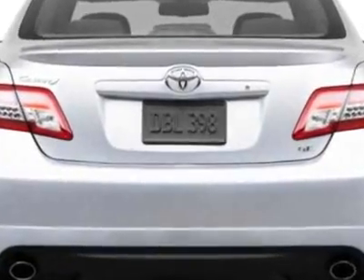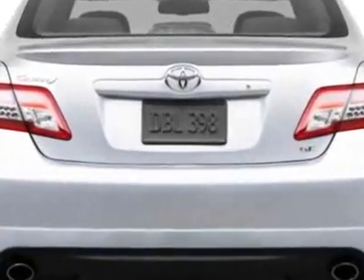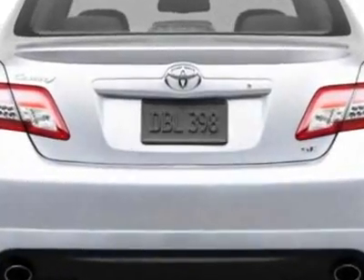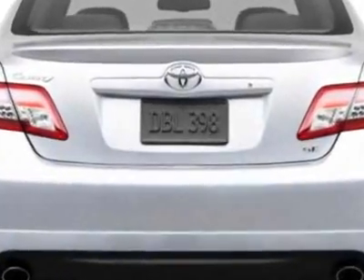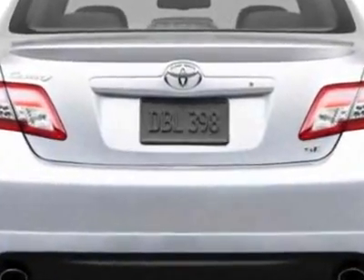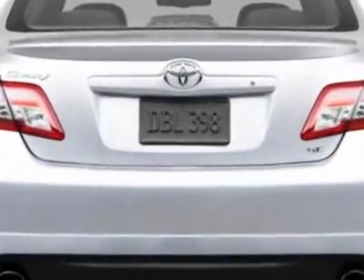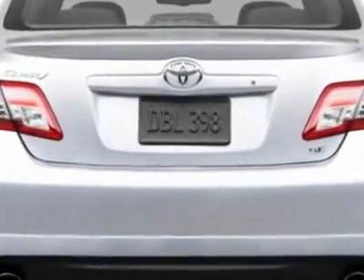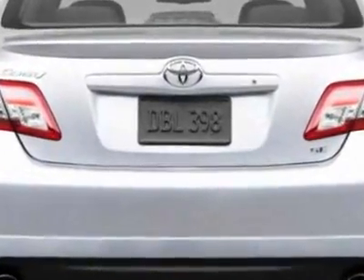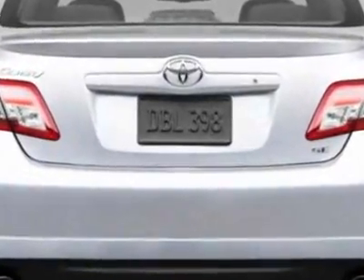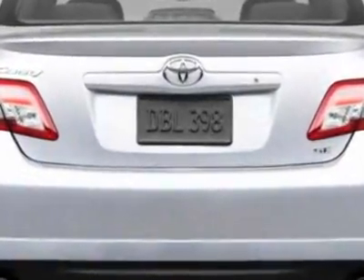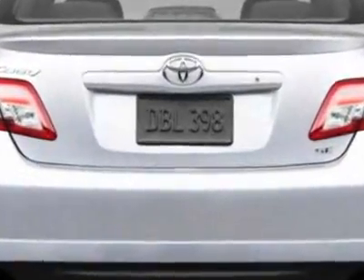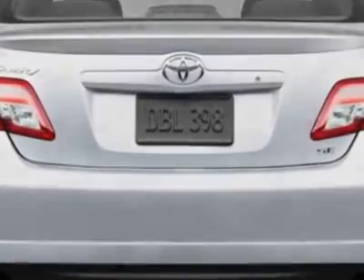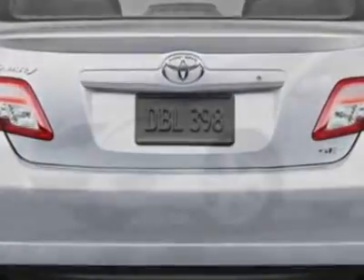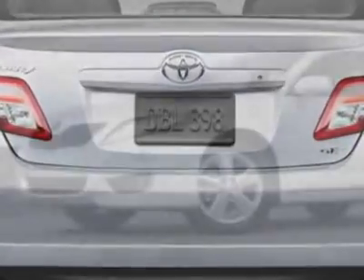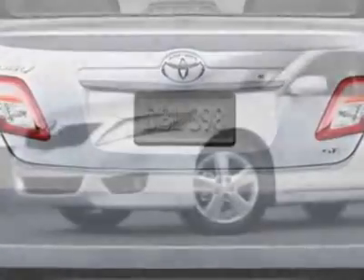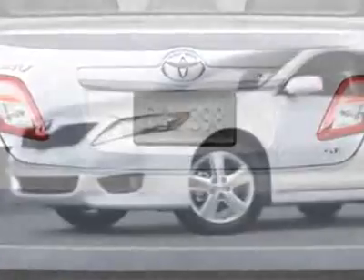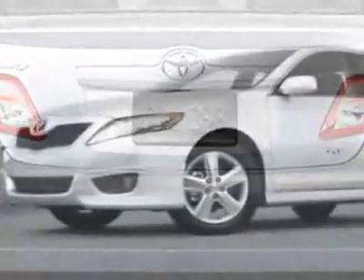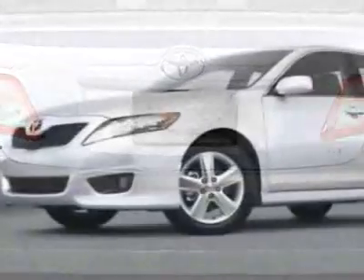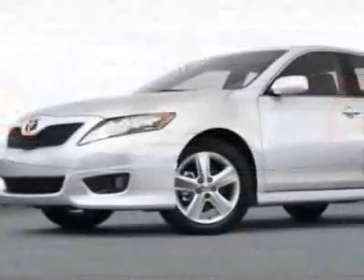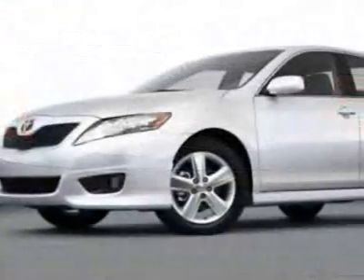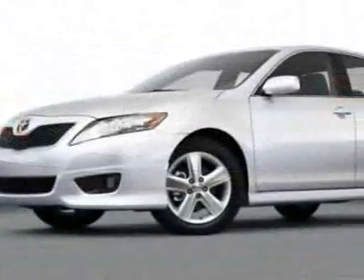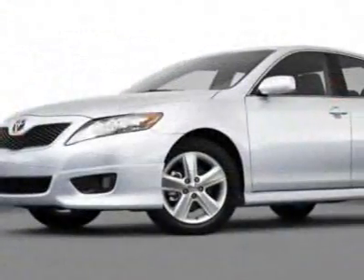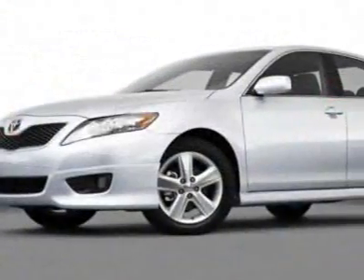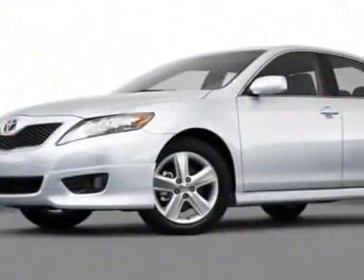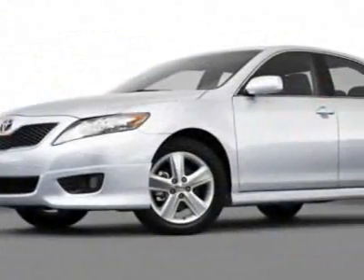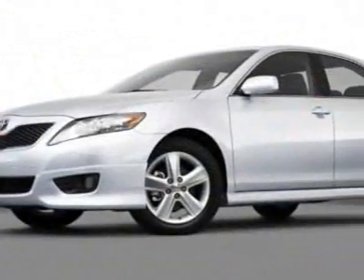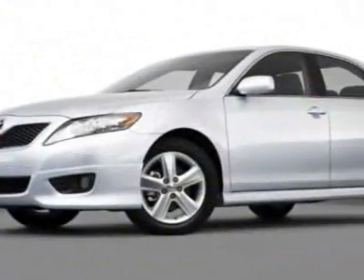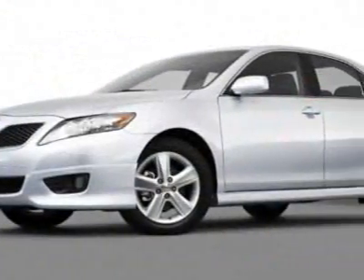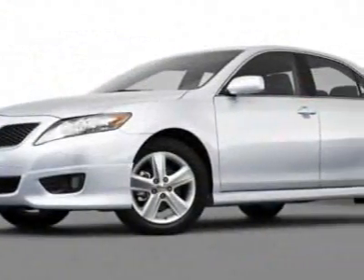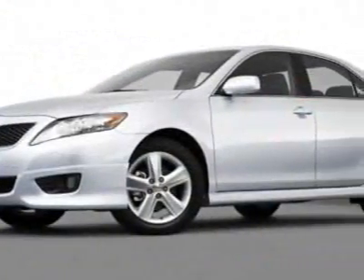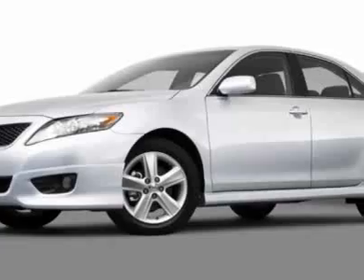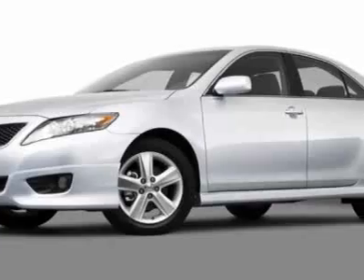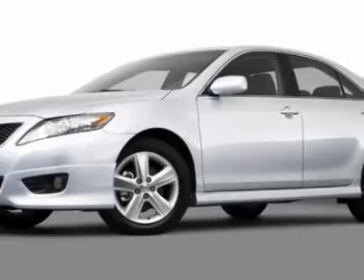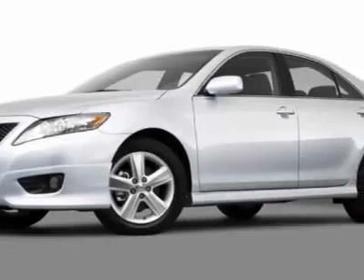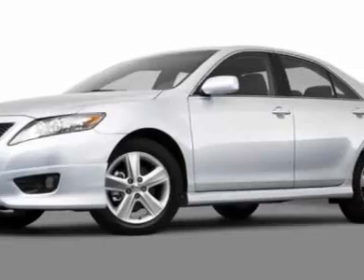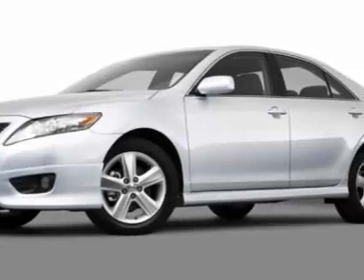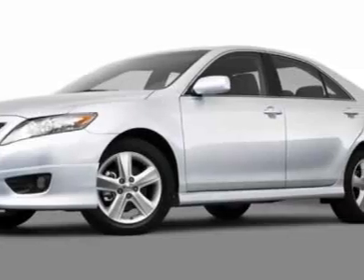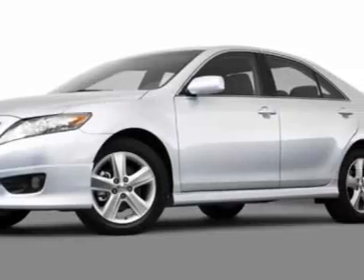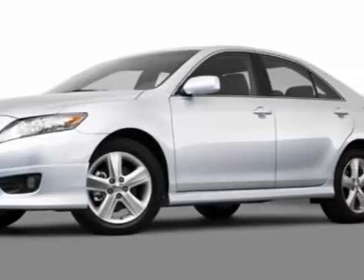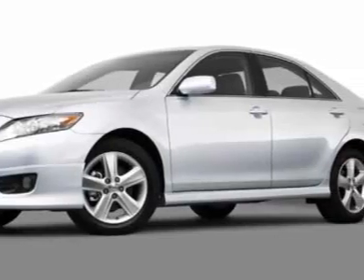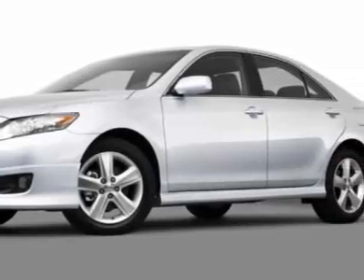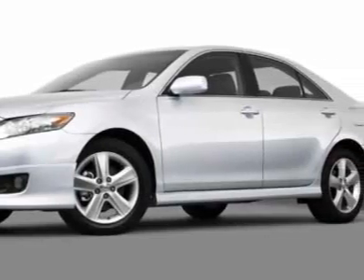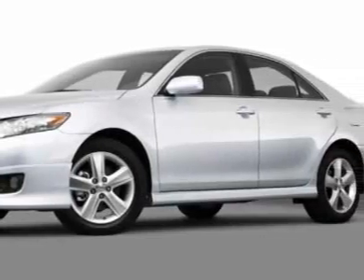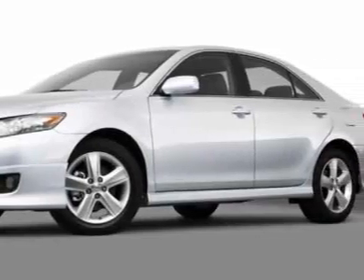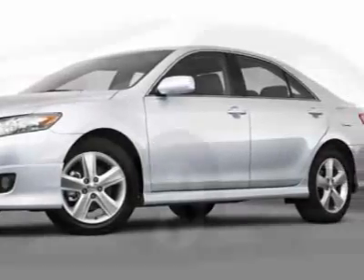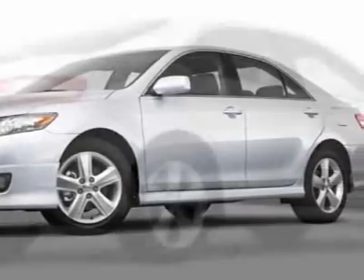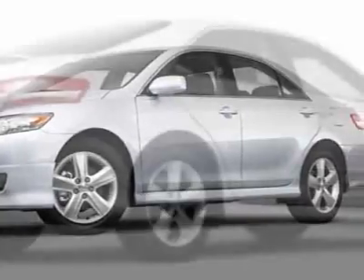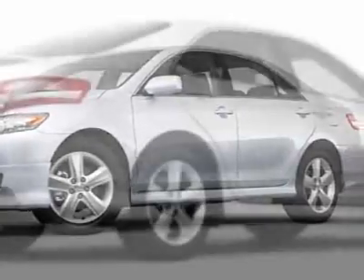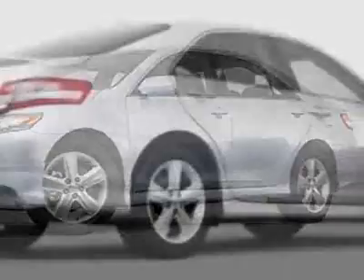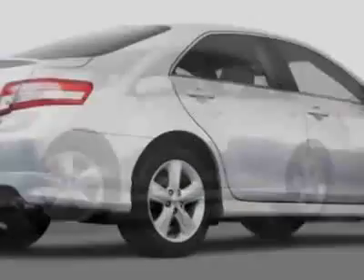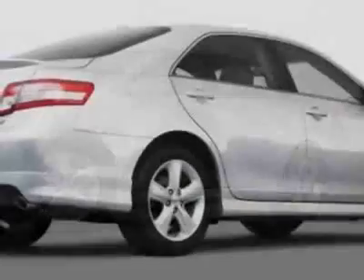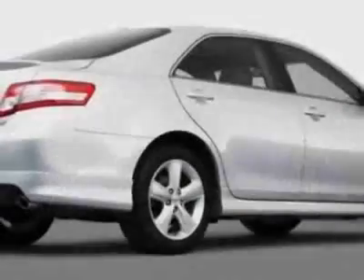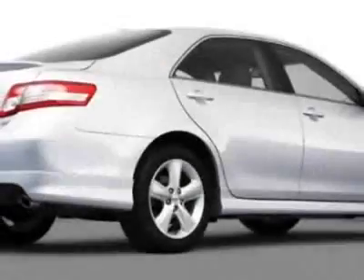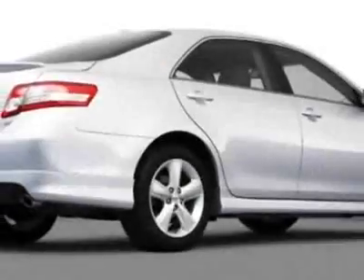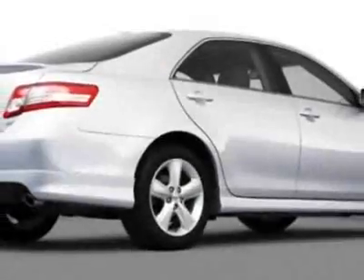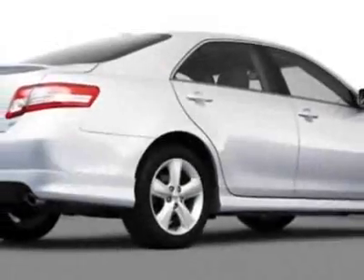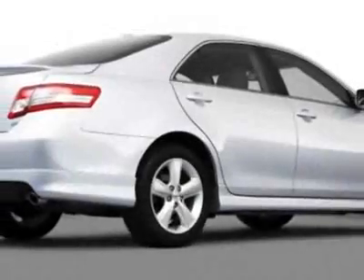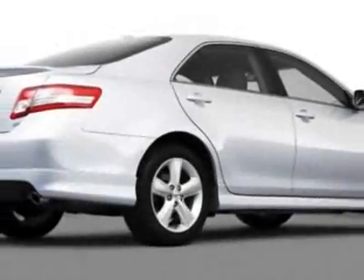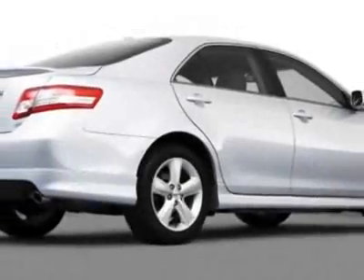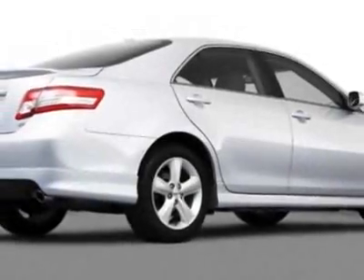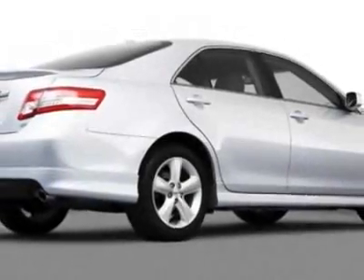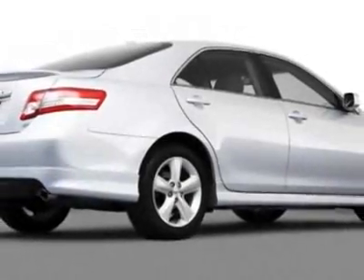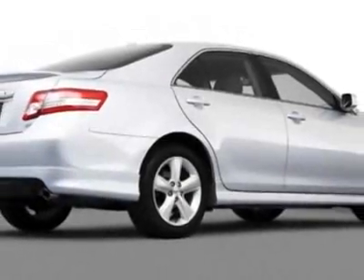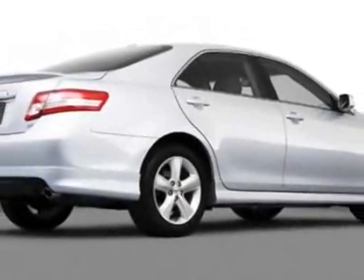Call 858-279-8151 or email our friendly sales staff today to schedule a test drive.